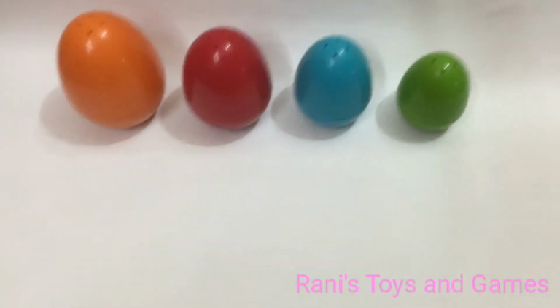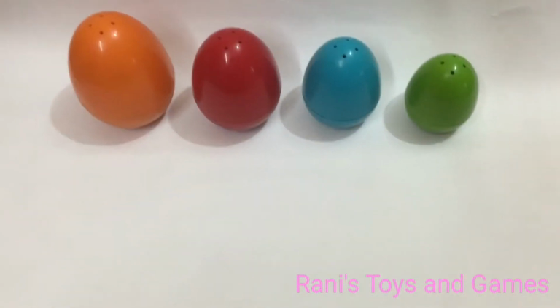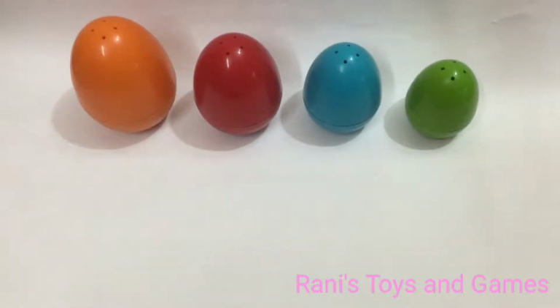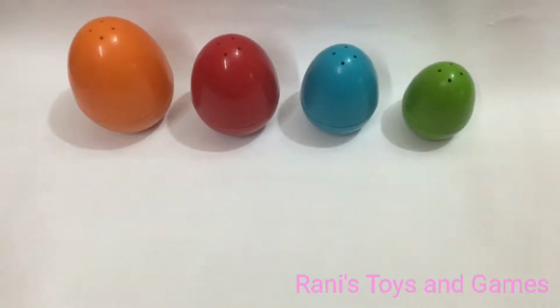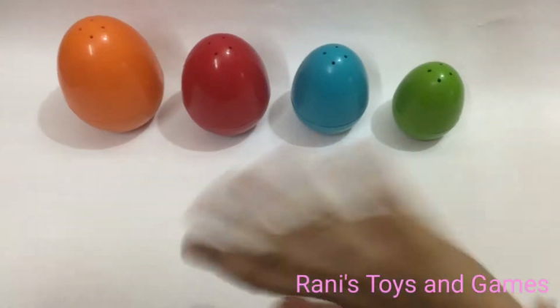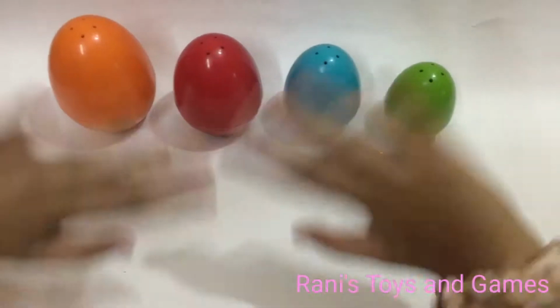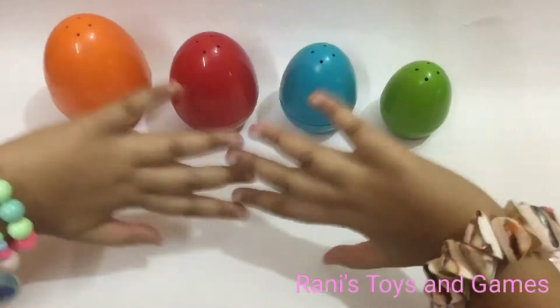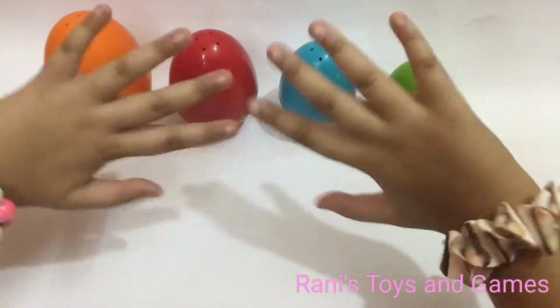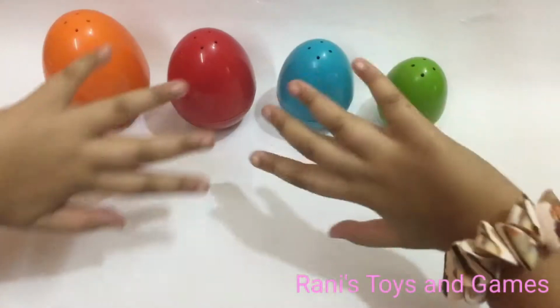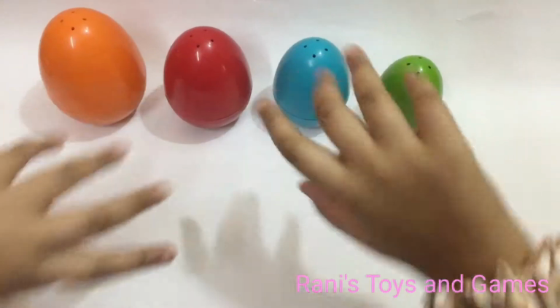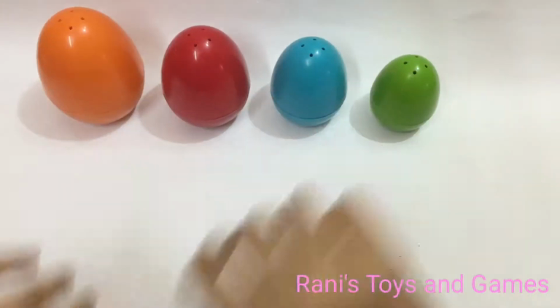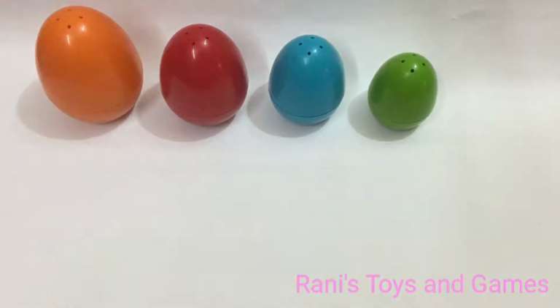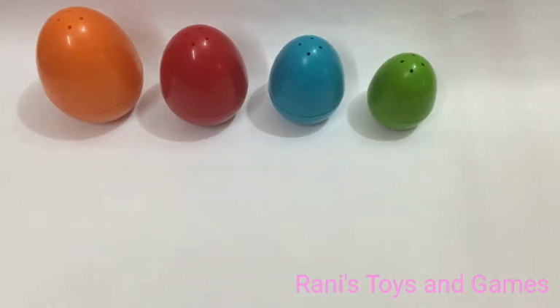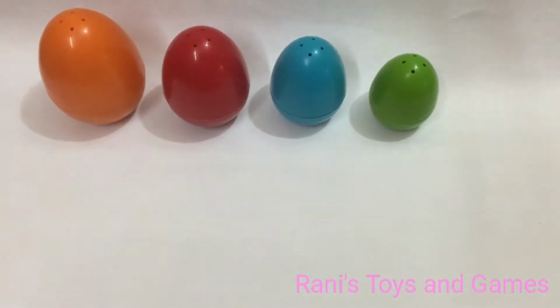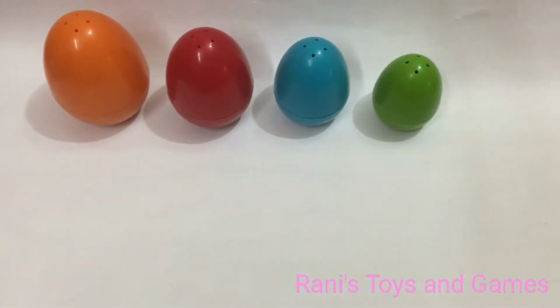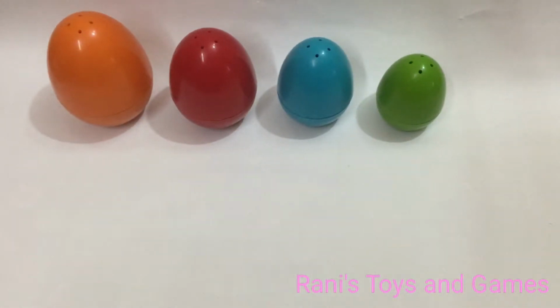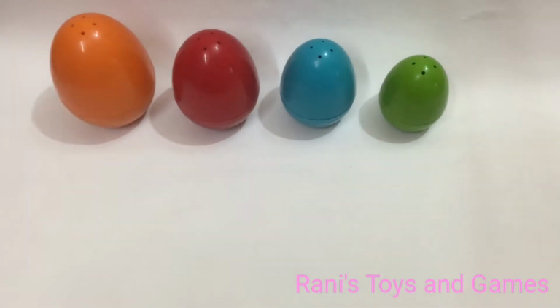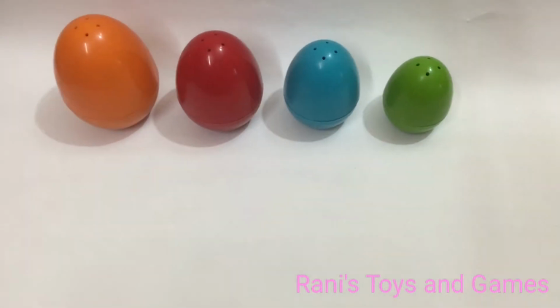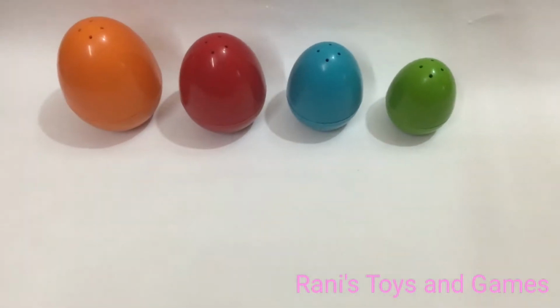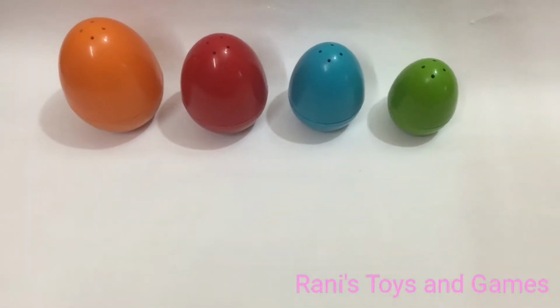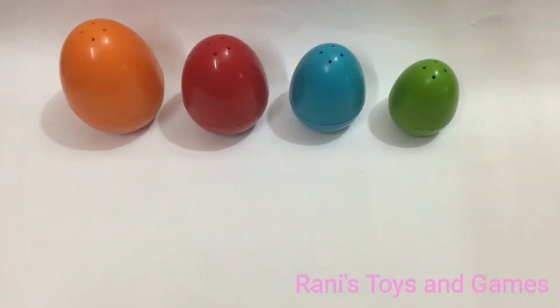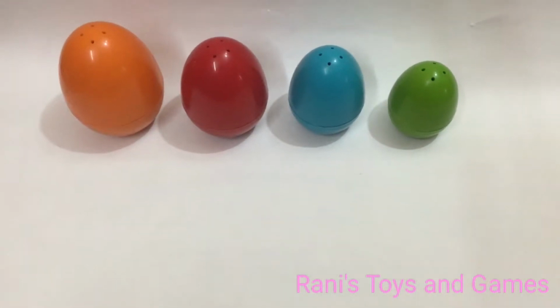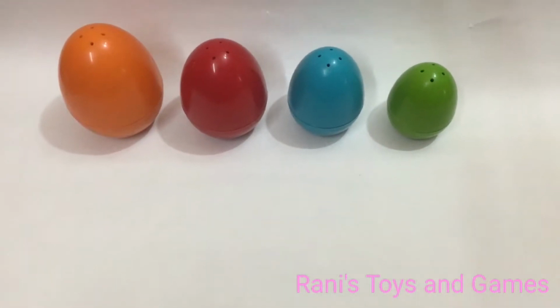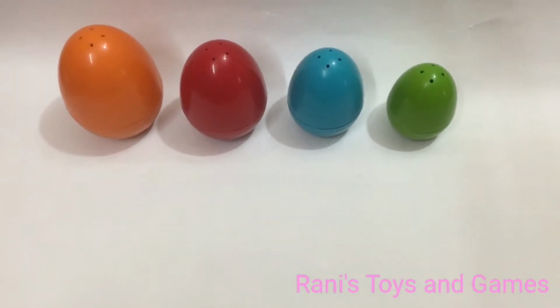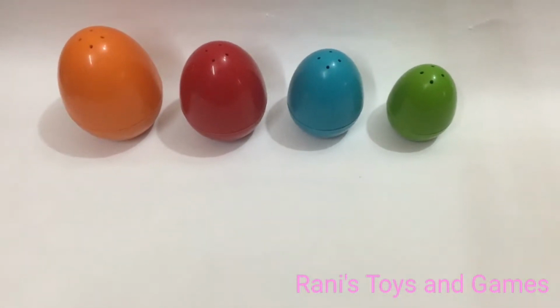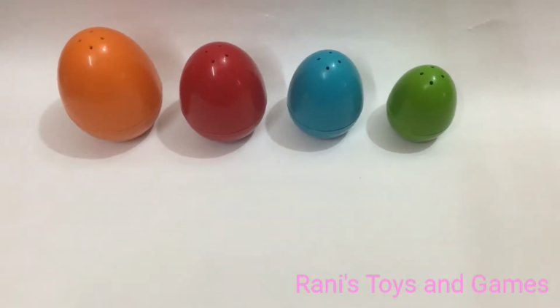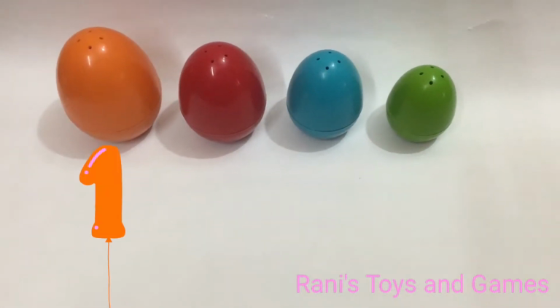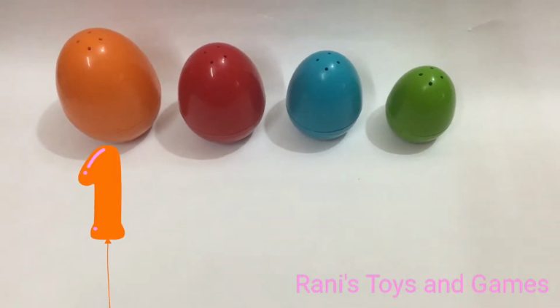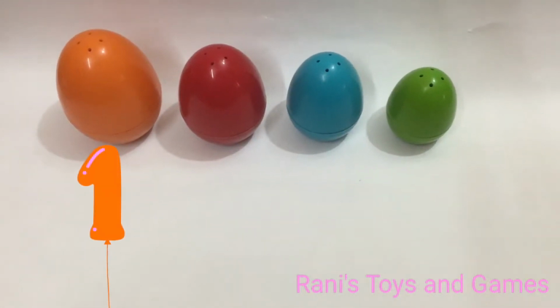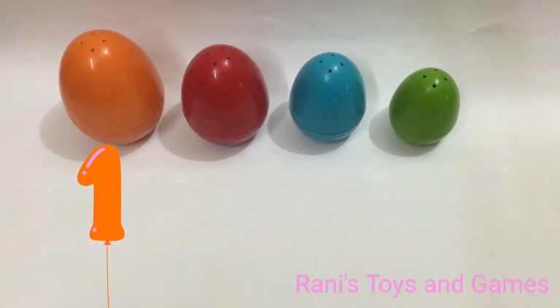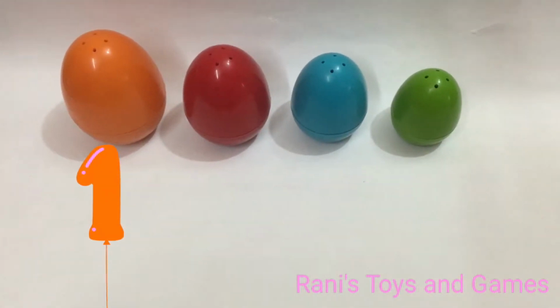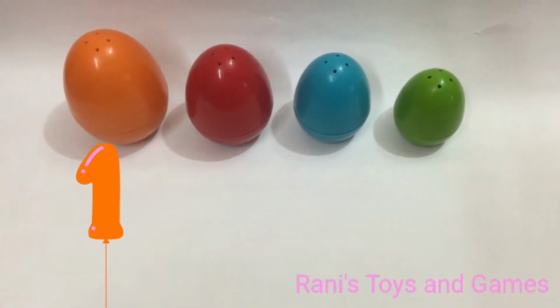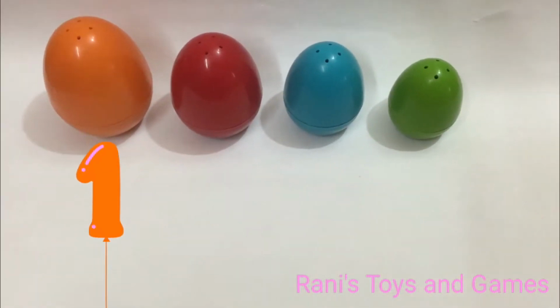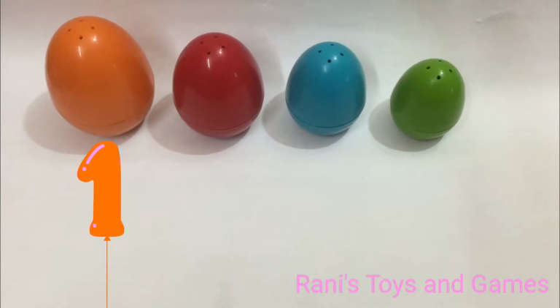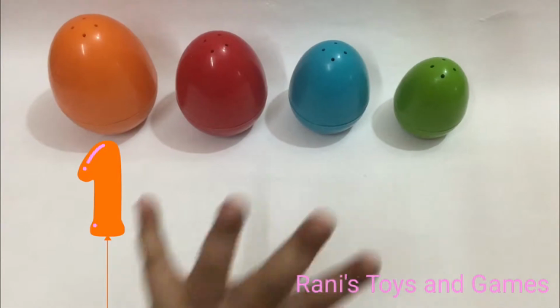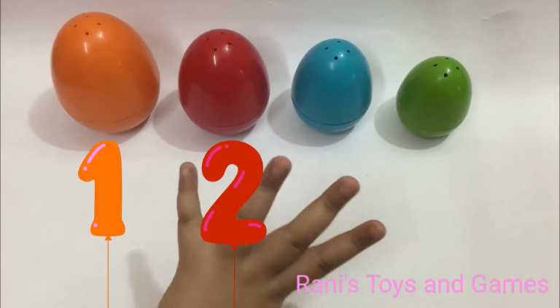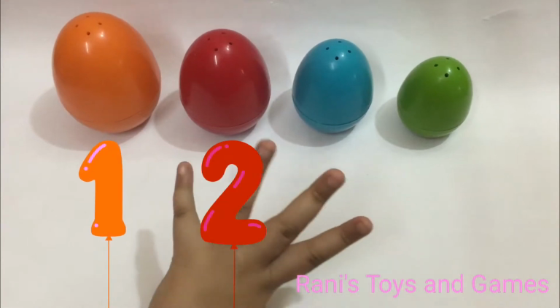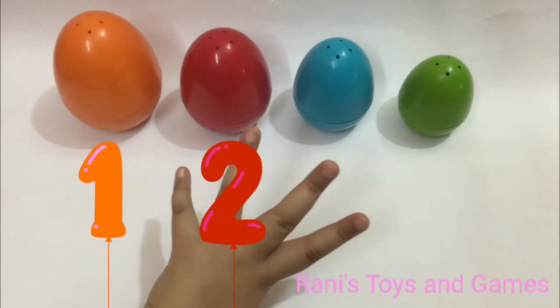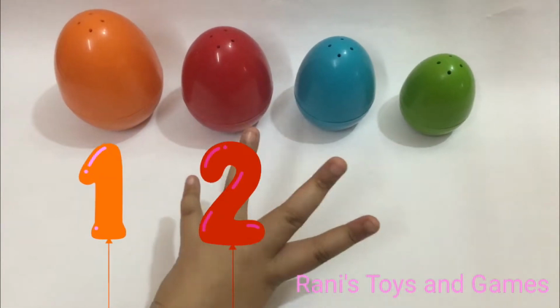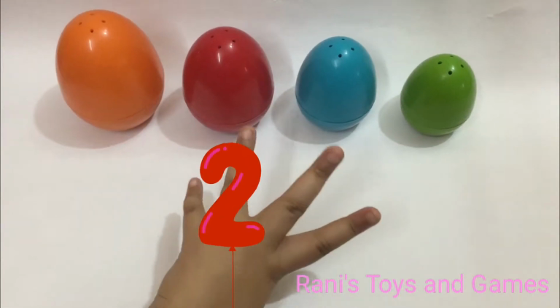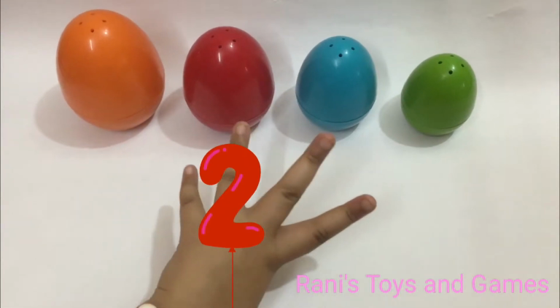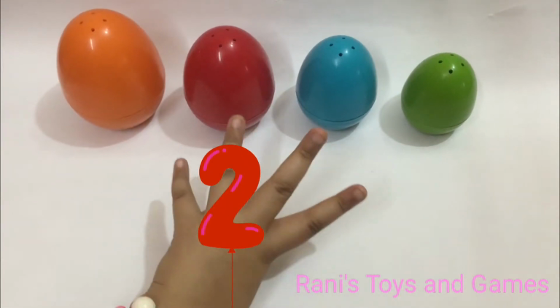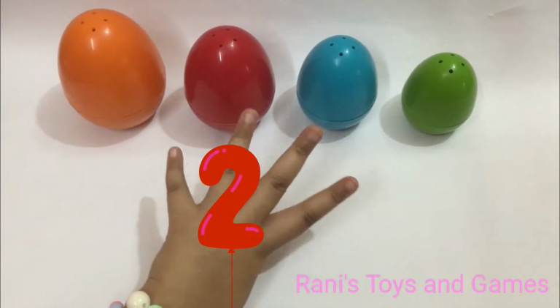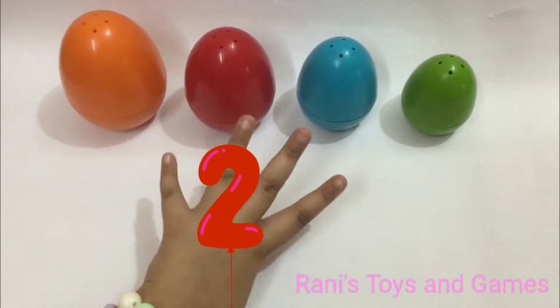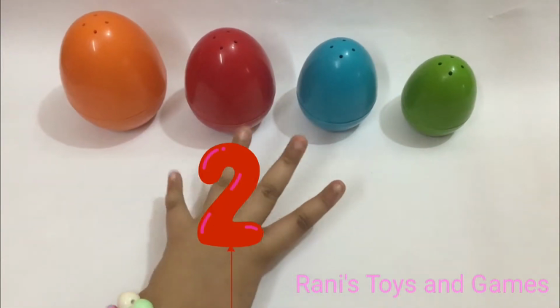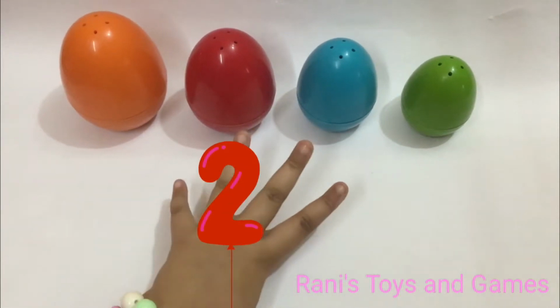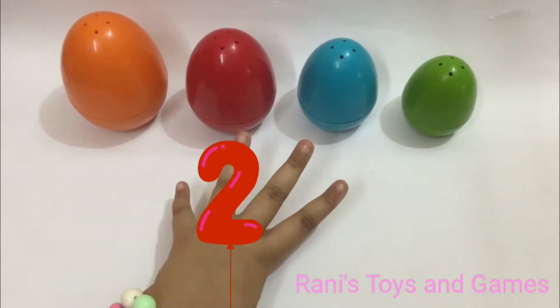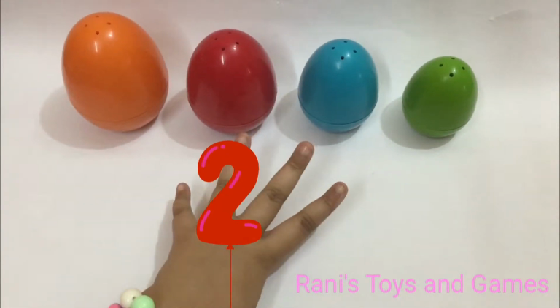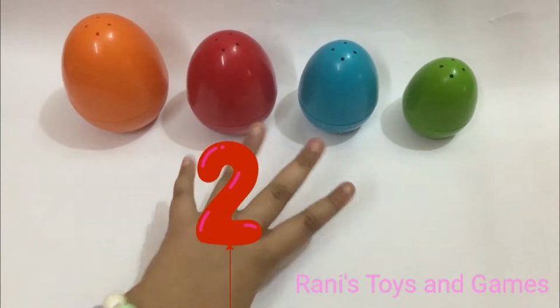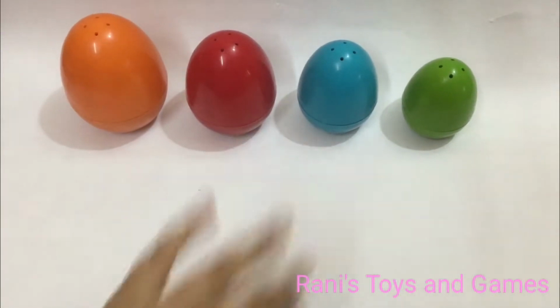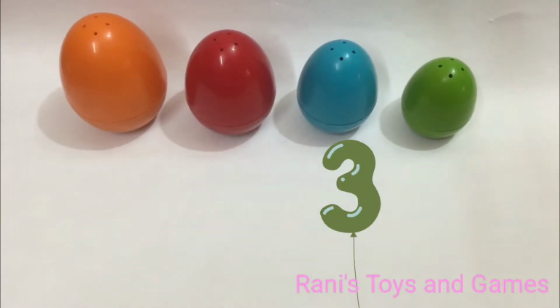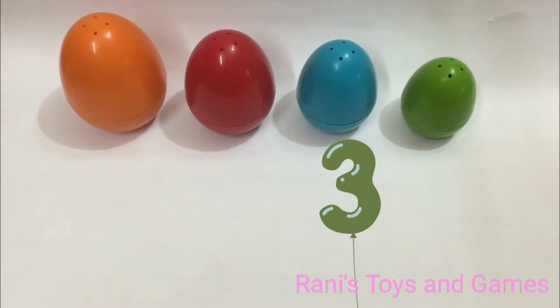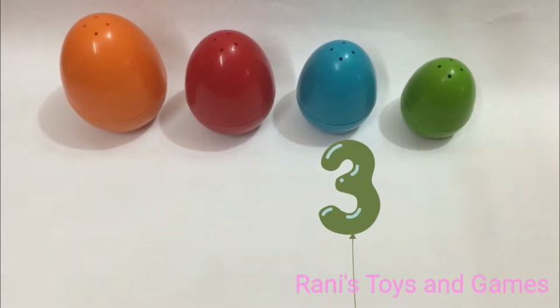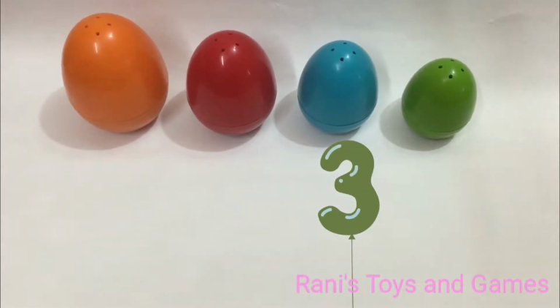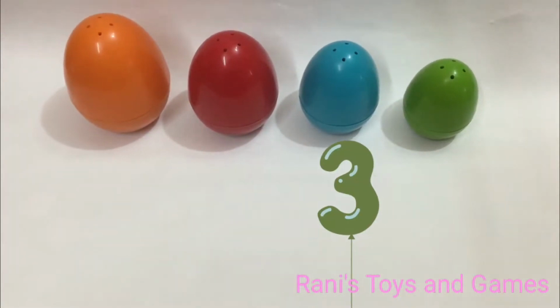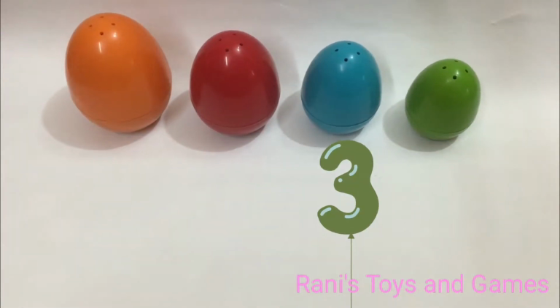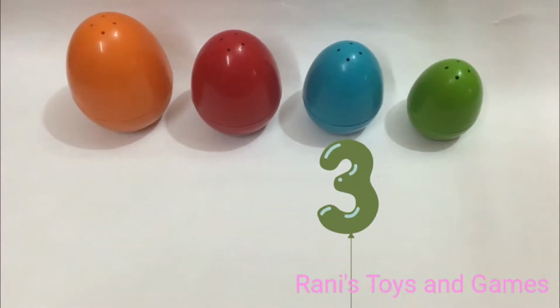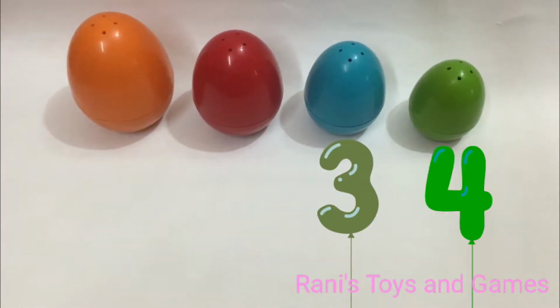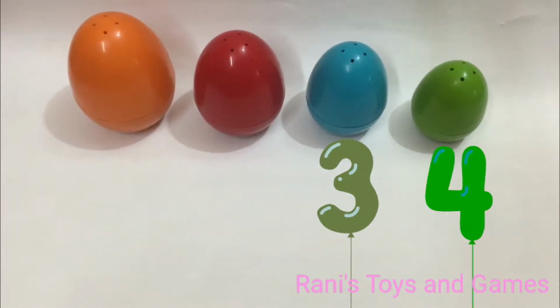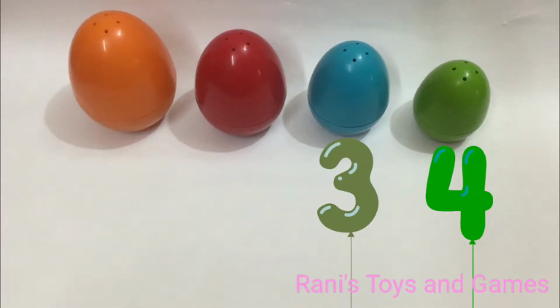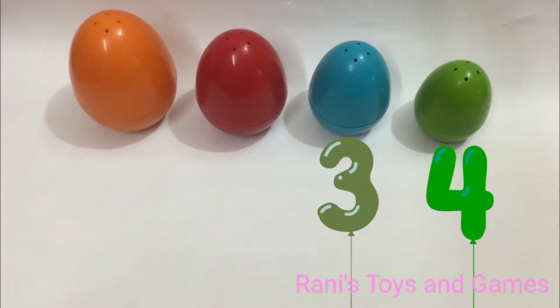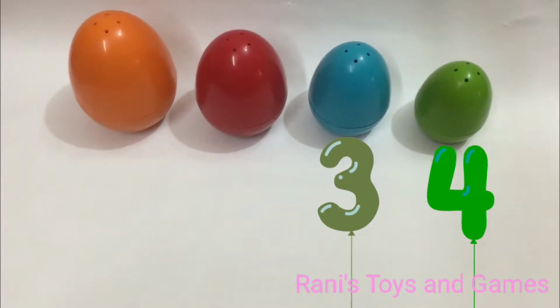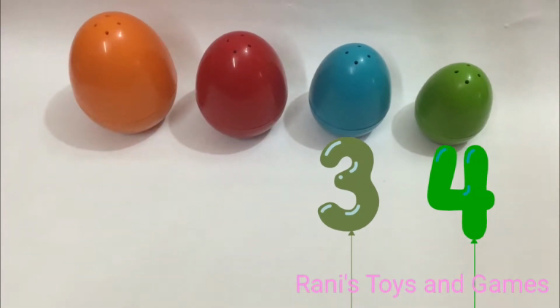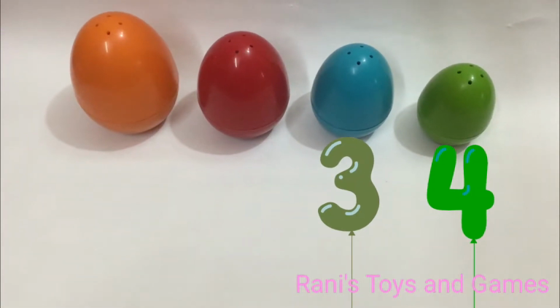Hi guys, welcome back to Rani's Toys and Games. Today, I have four surprise eggs for us to open.